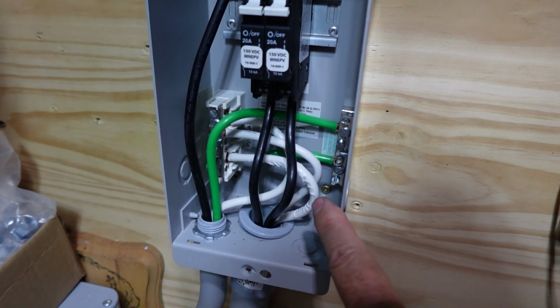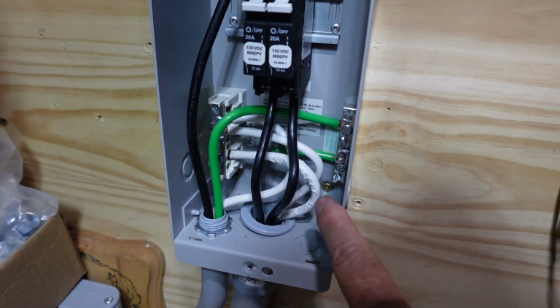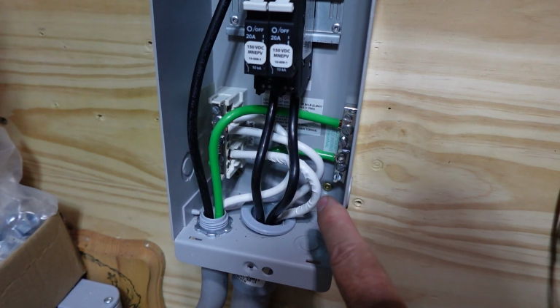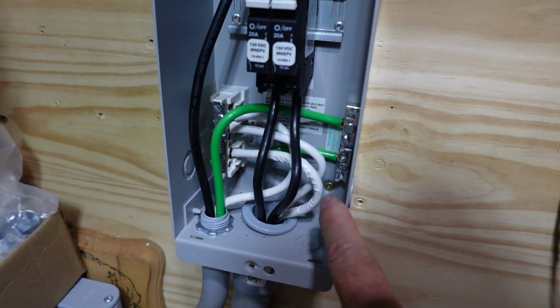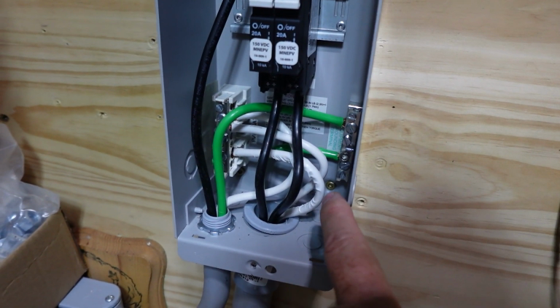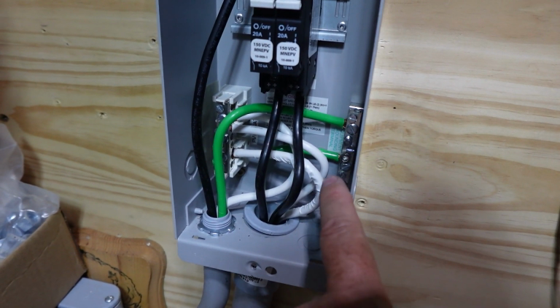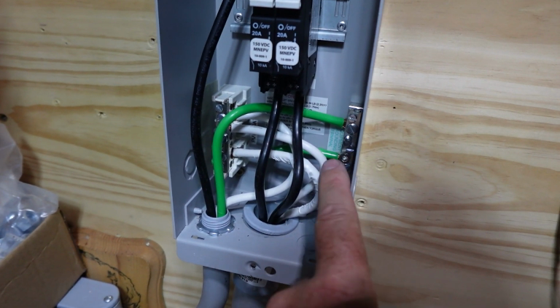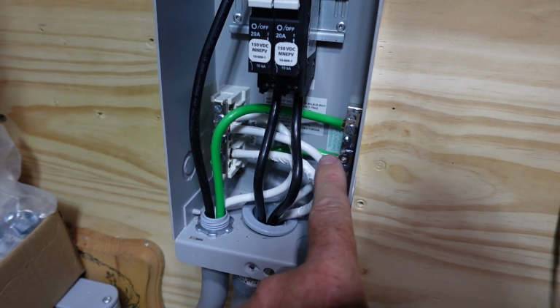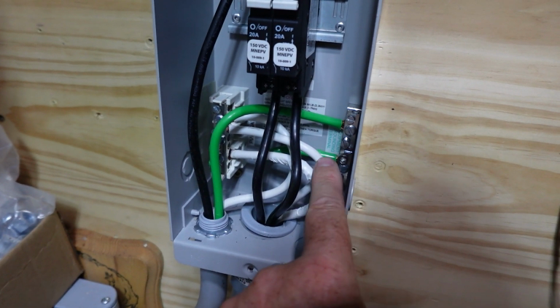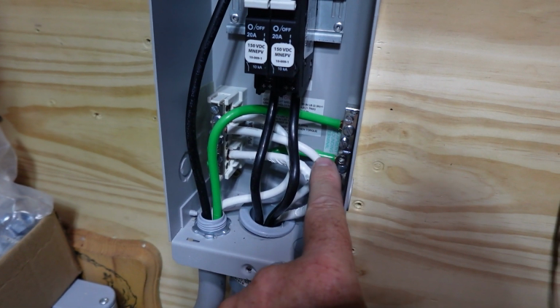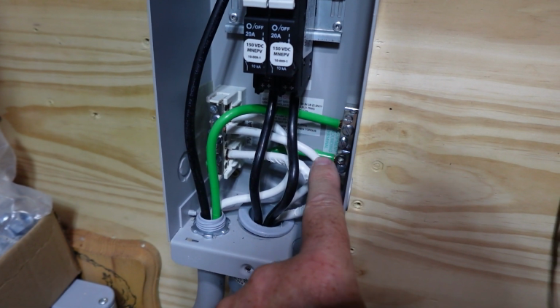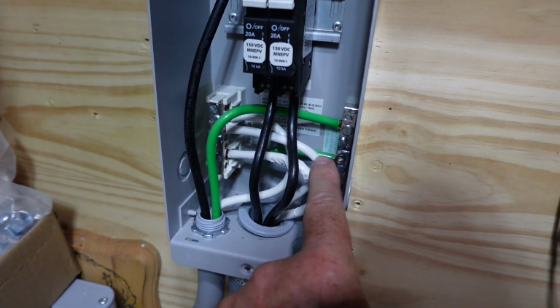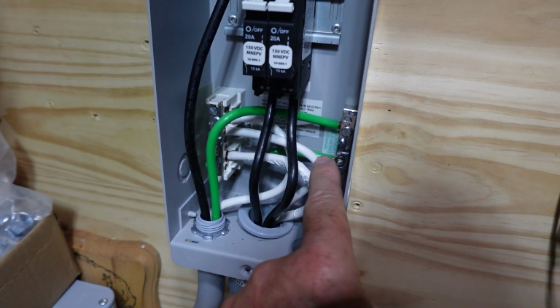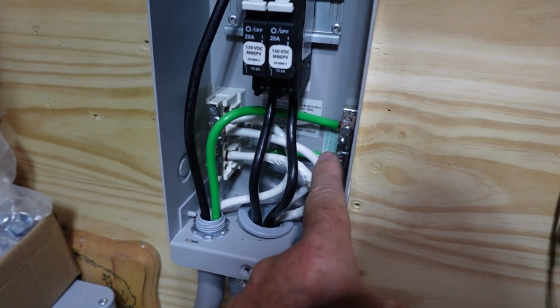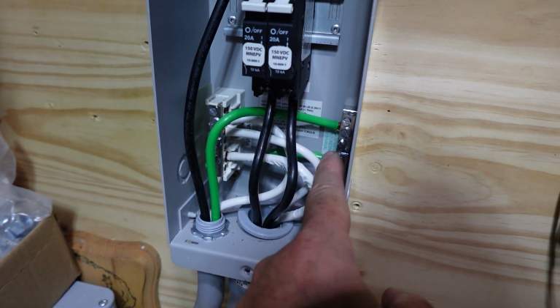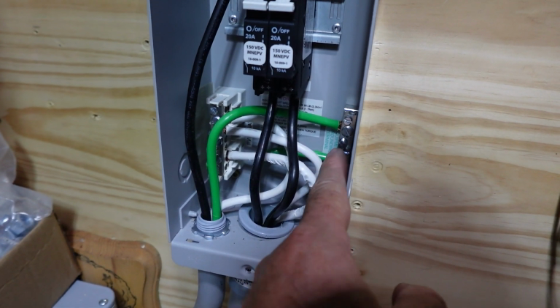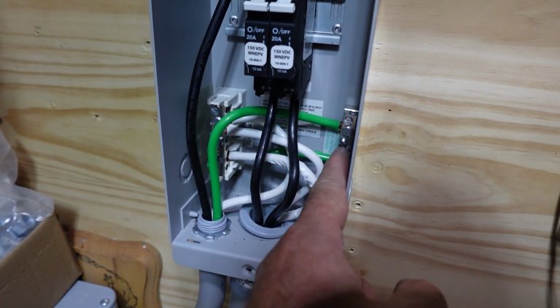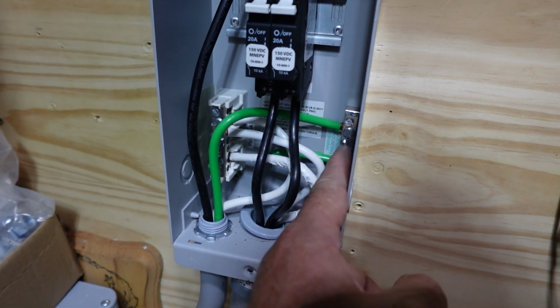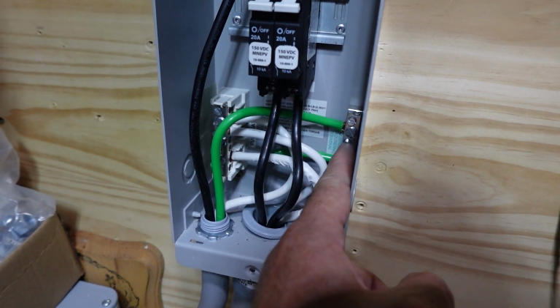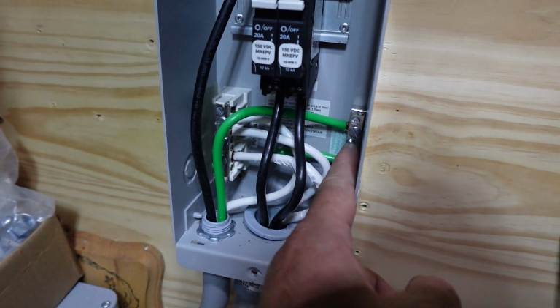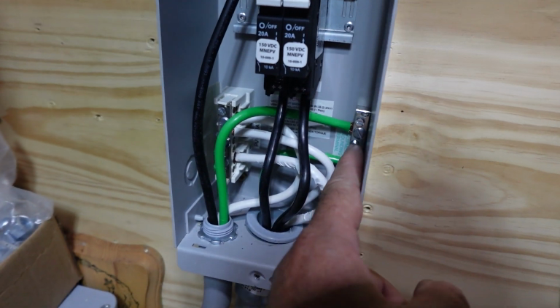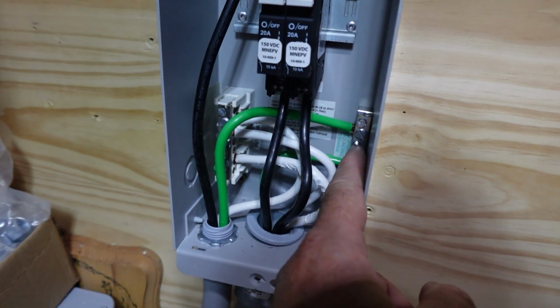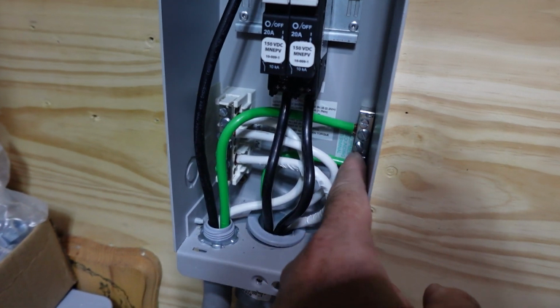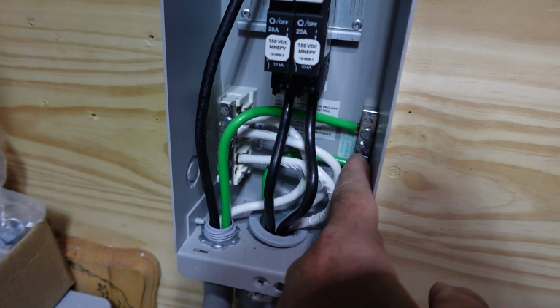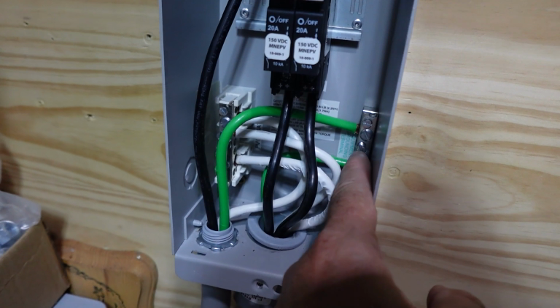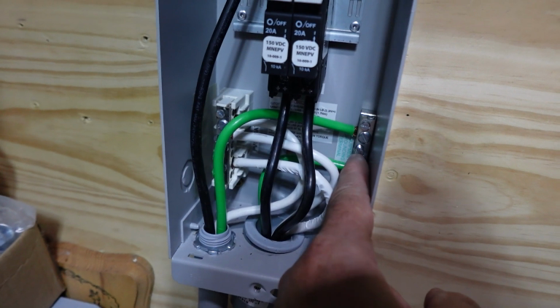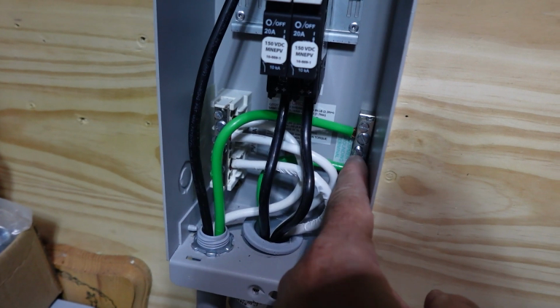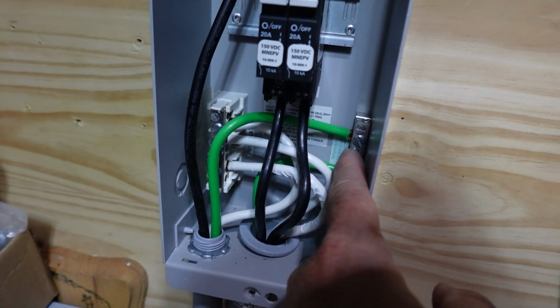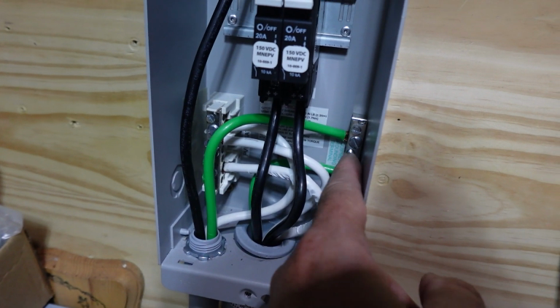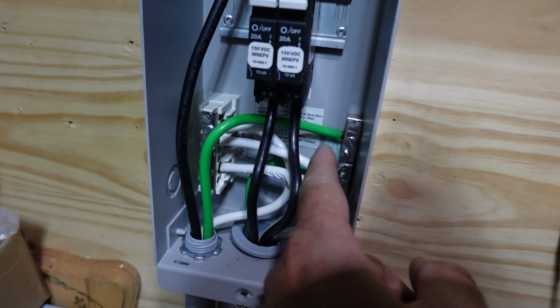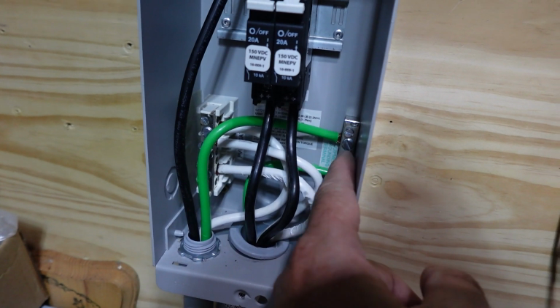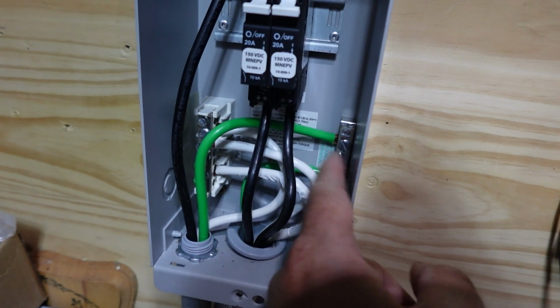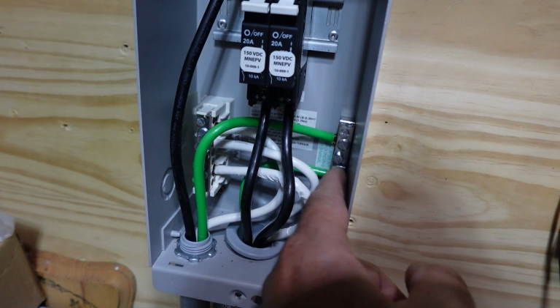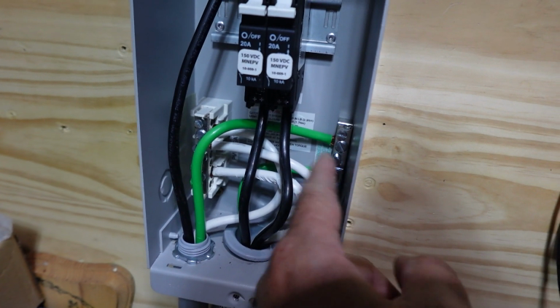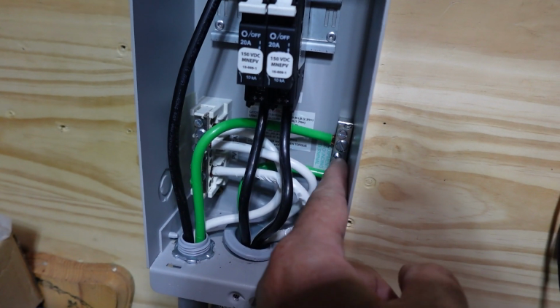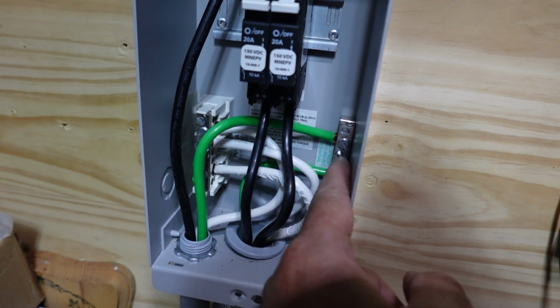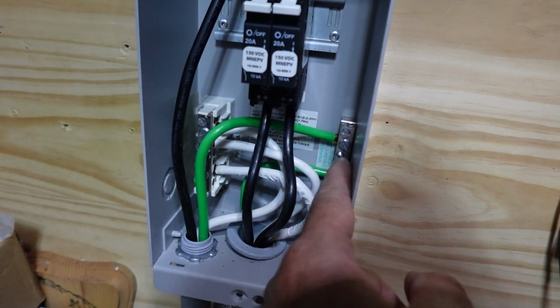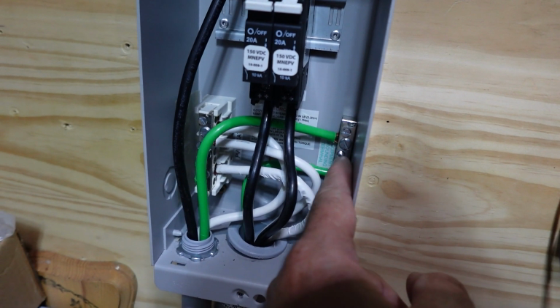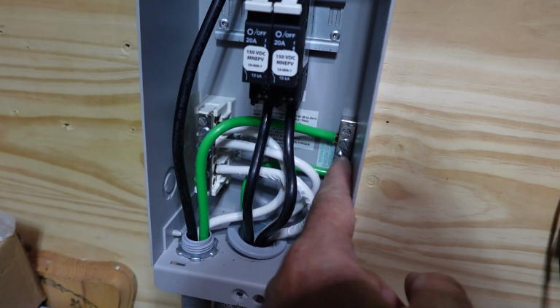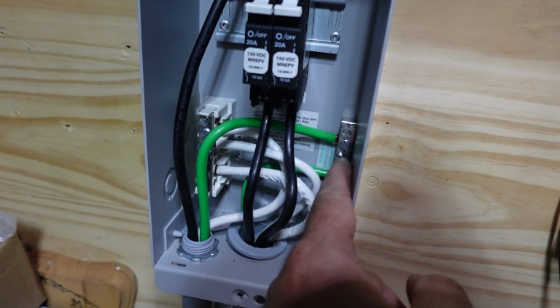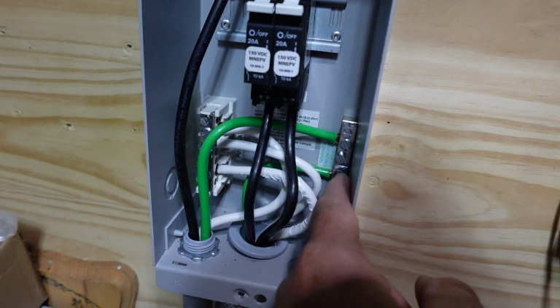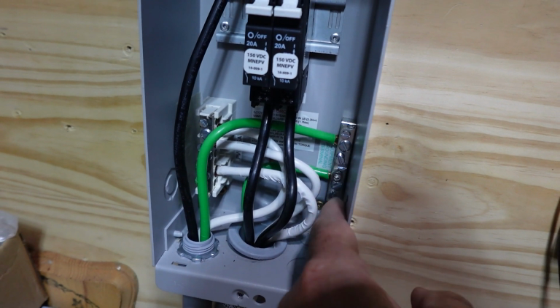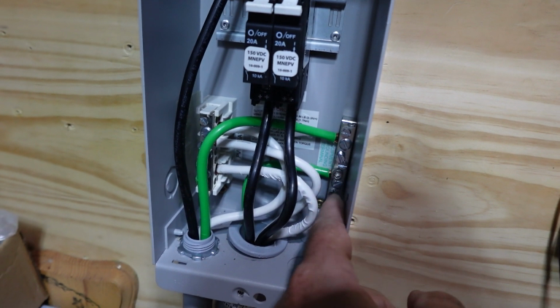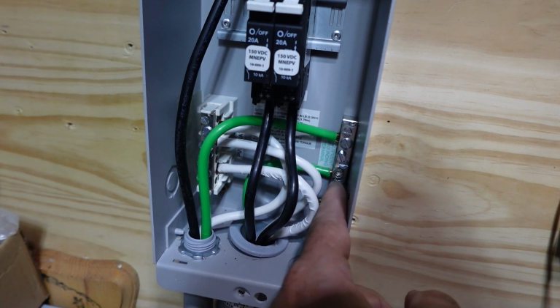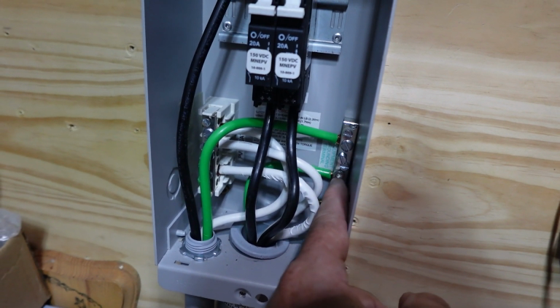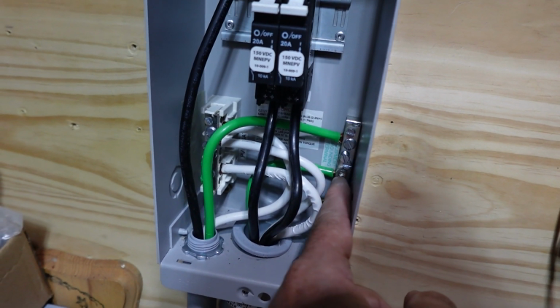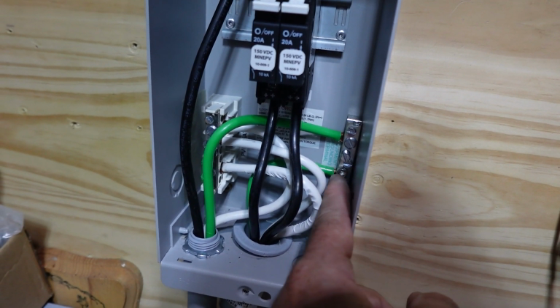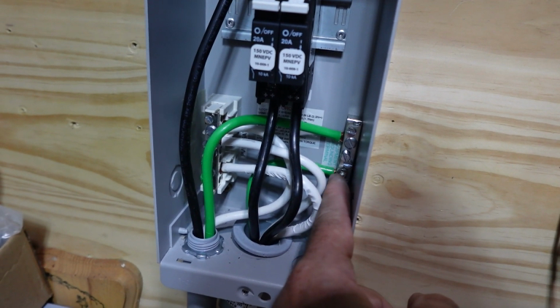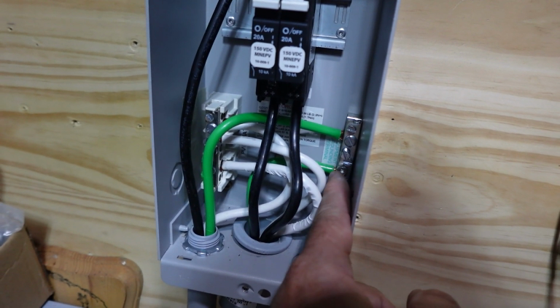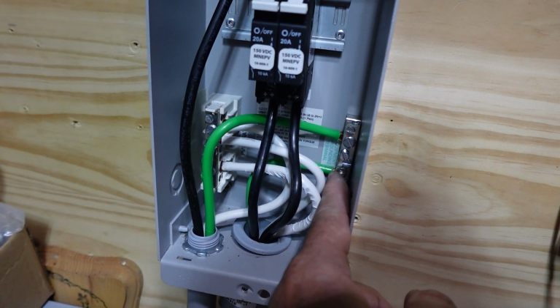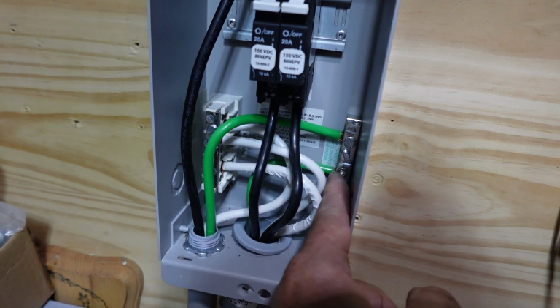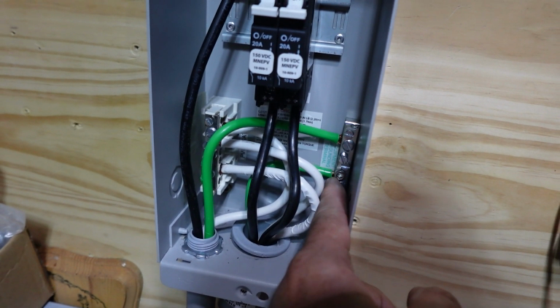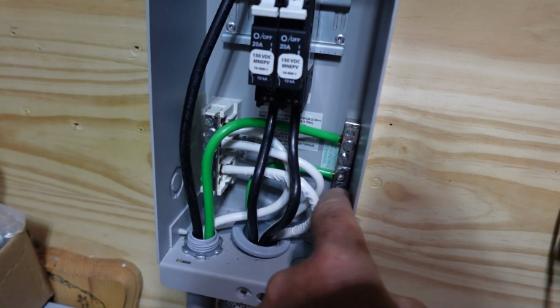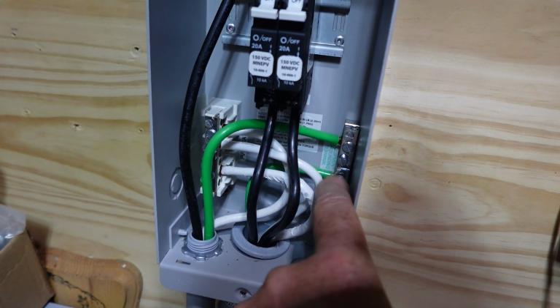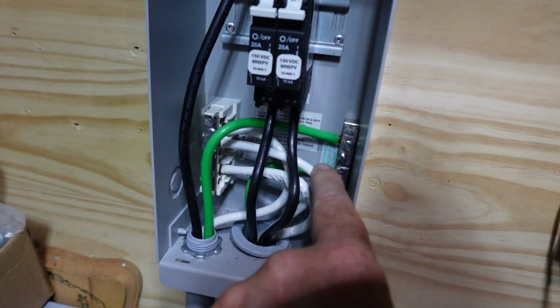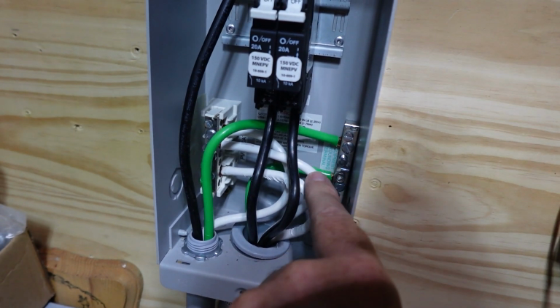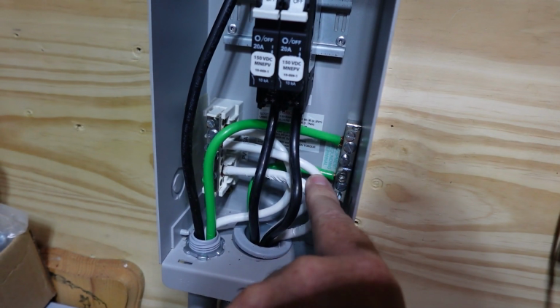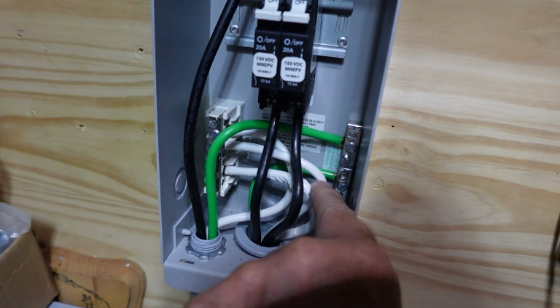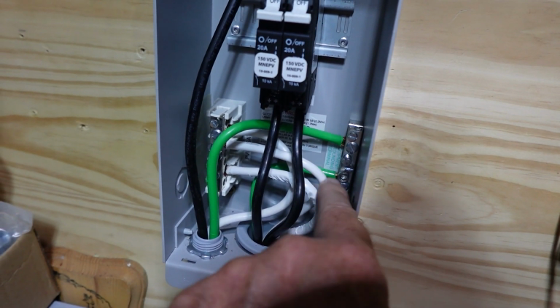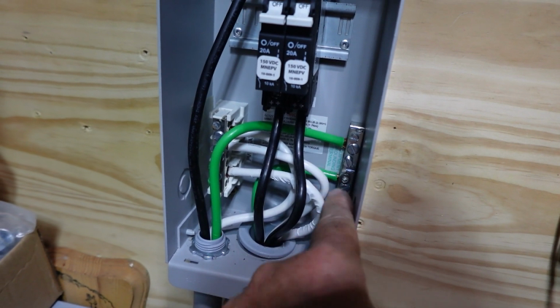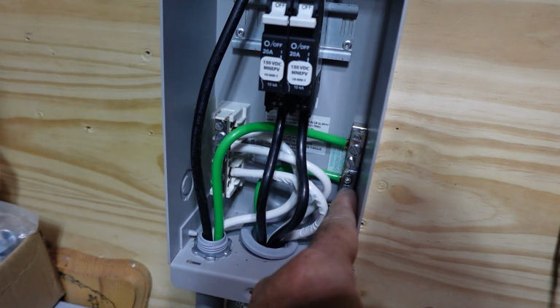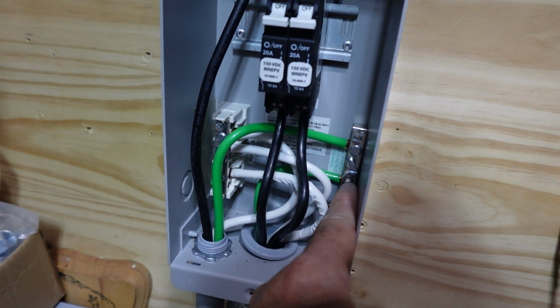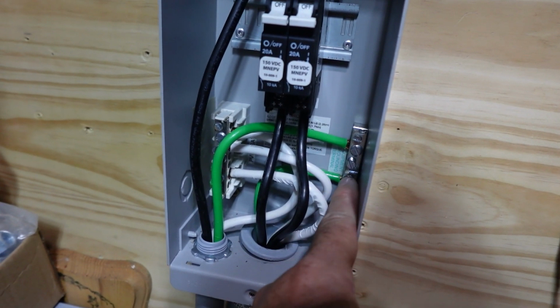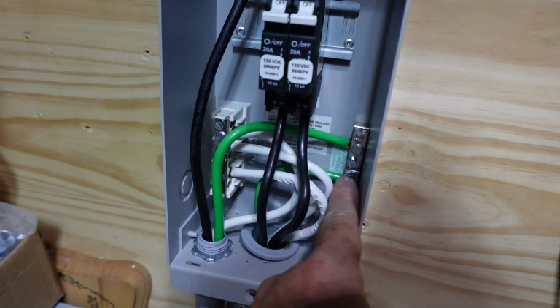I've got one ground off of the PV, and it comes in and connects right to this ground bus bar. Then you can see back in there, there's another ground.